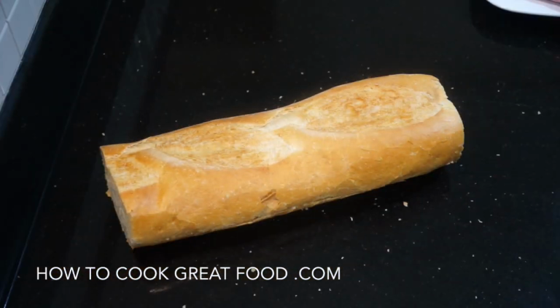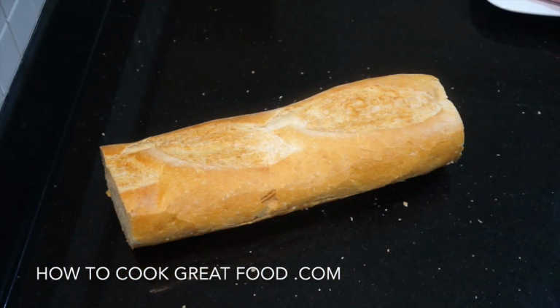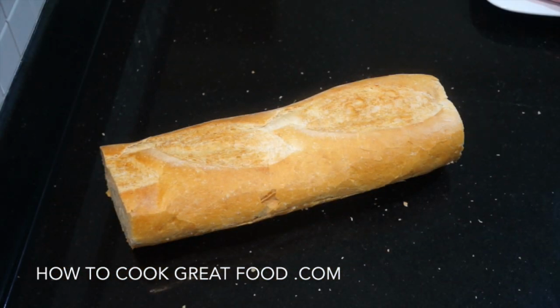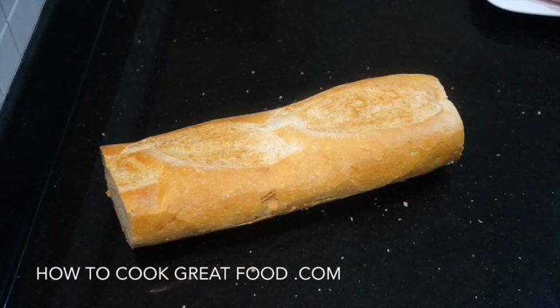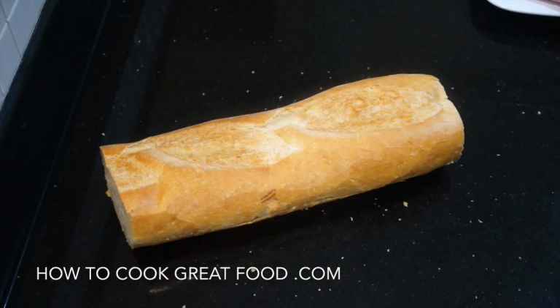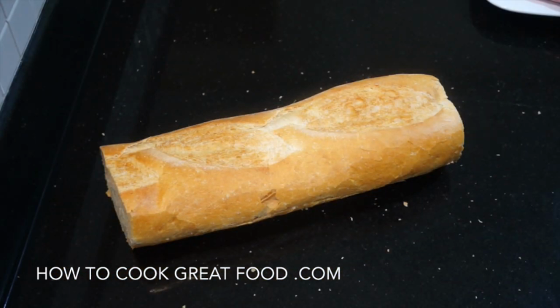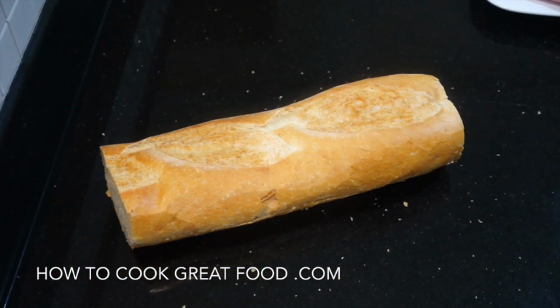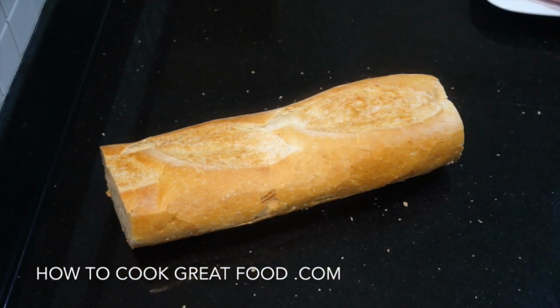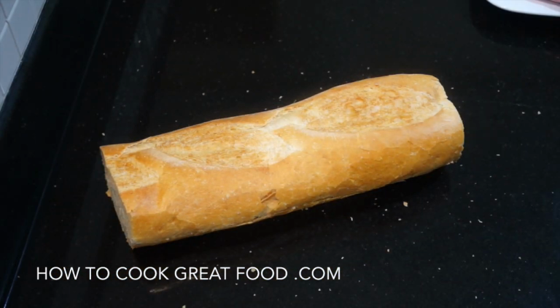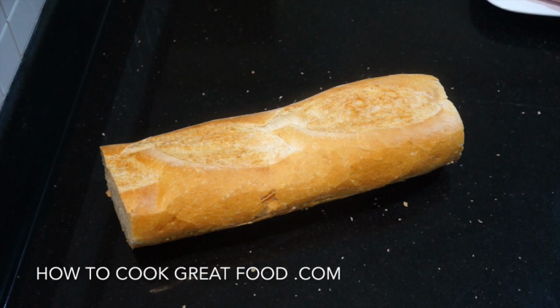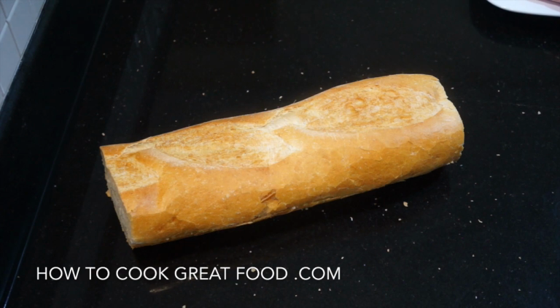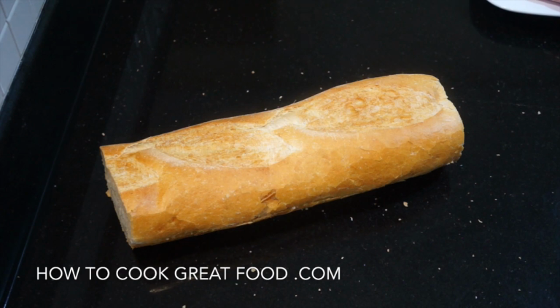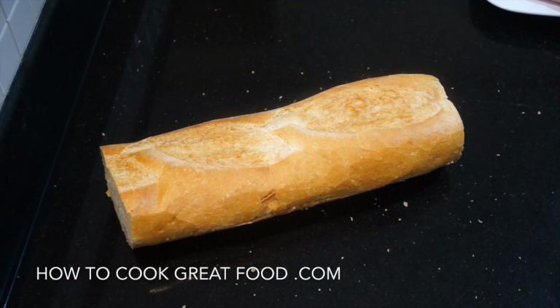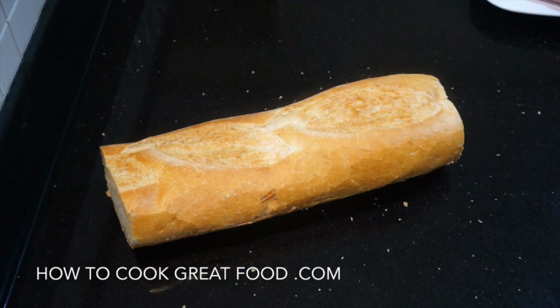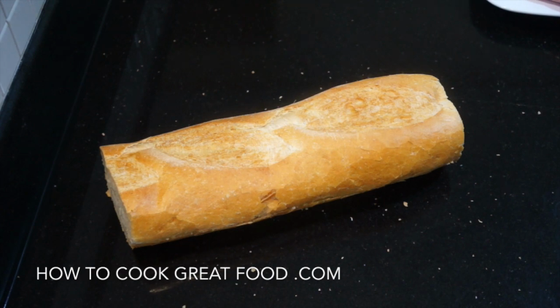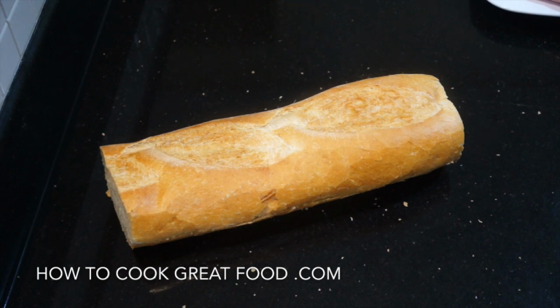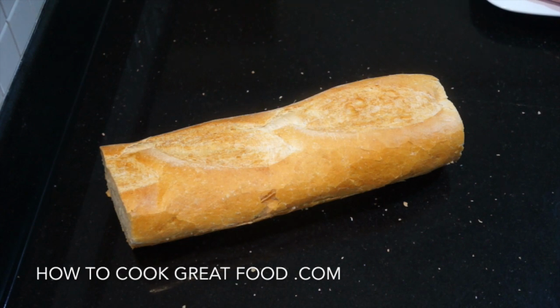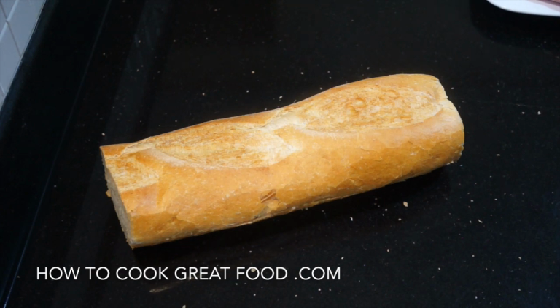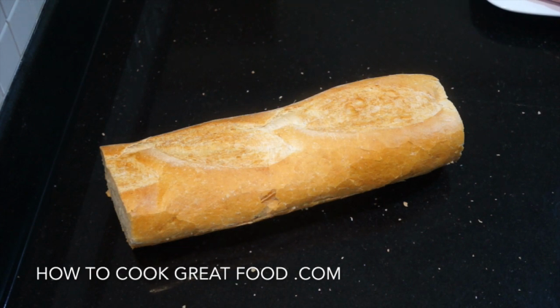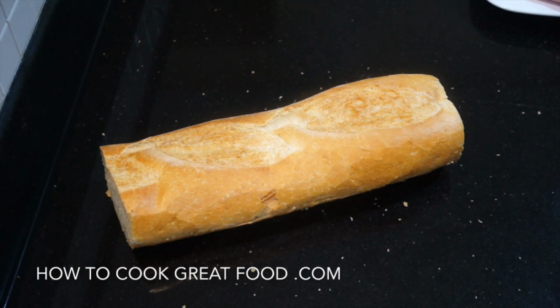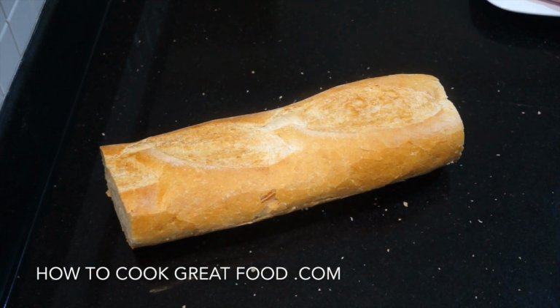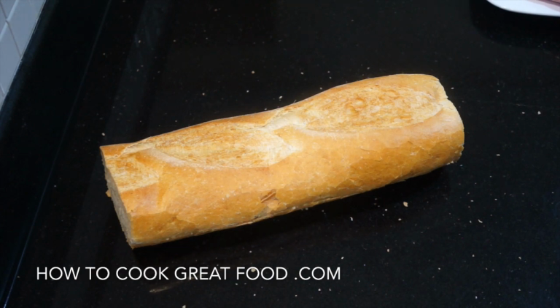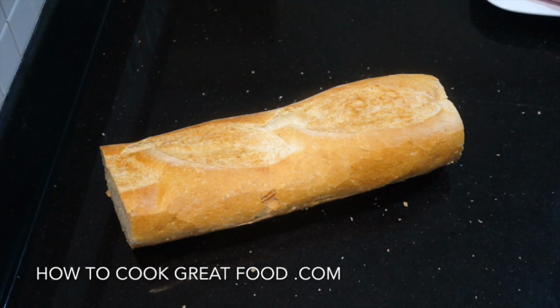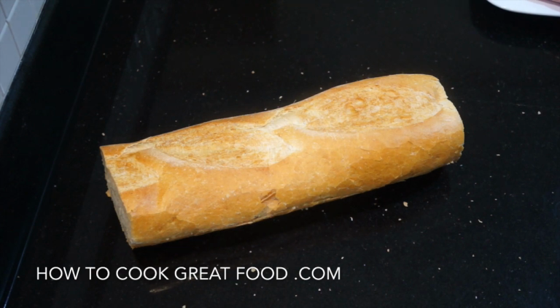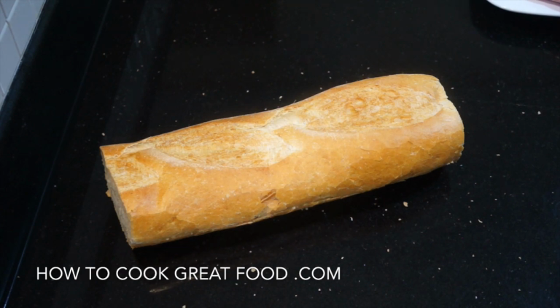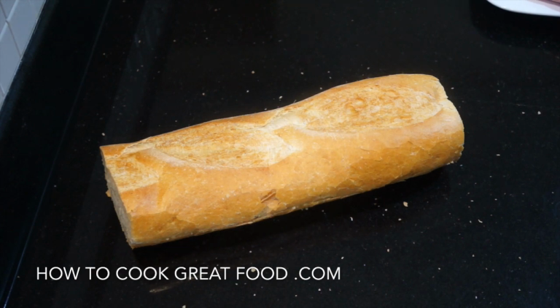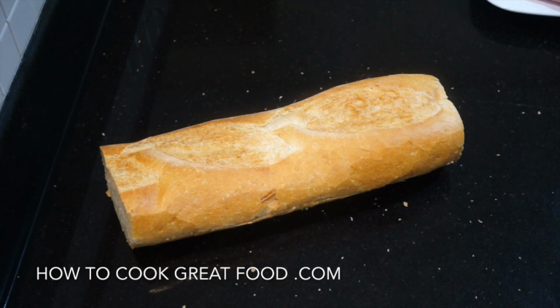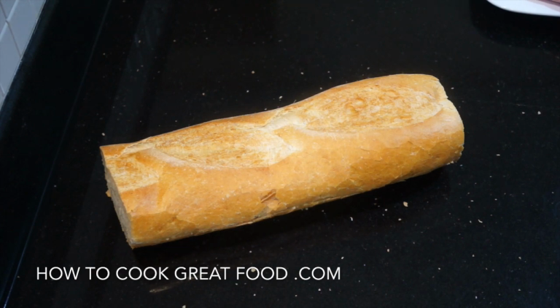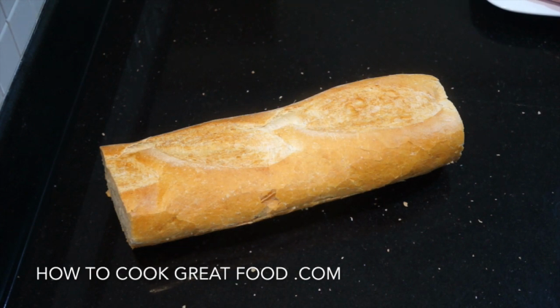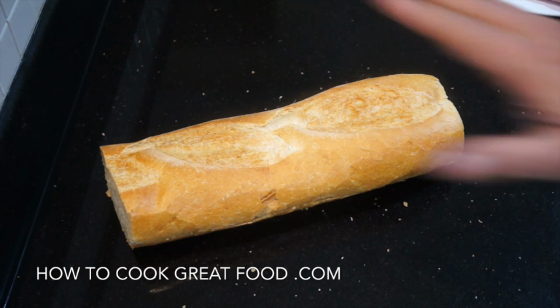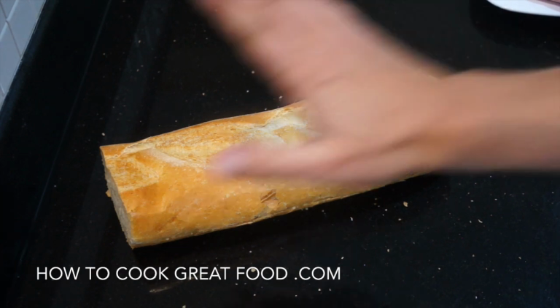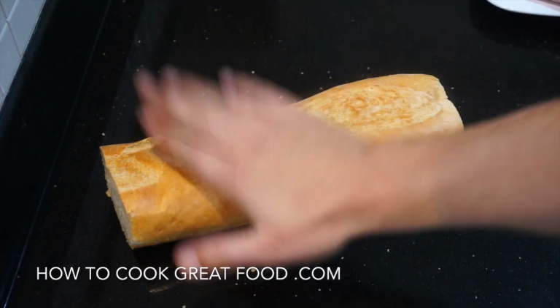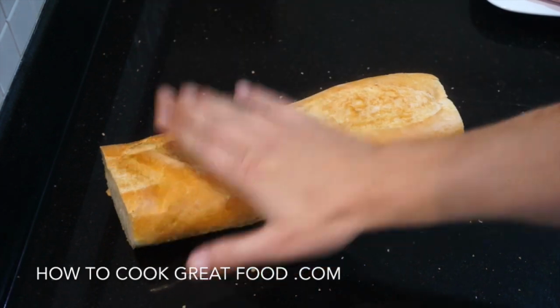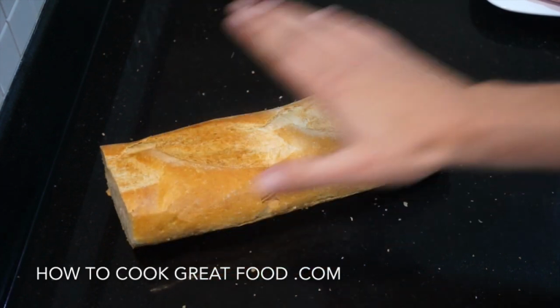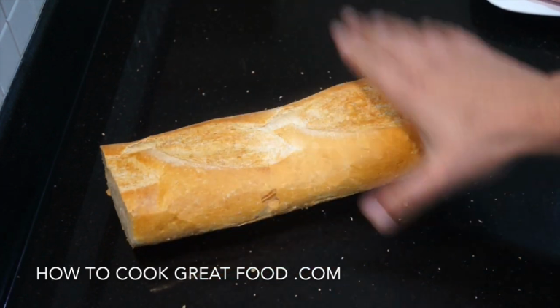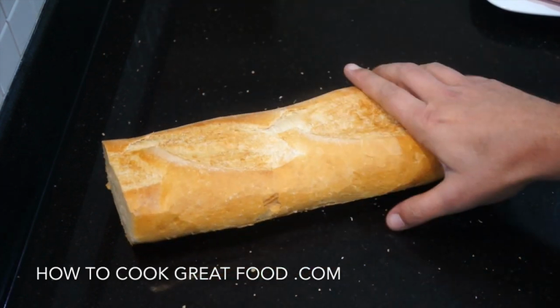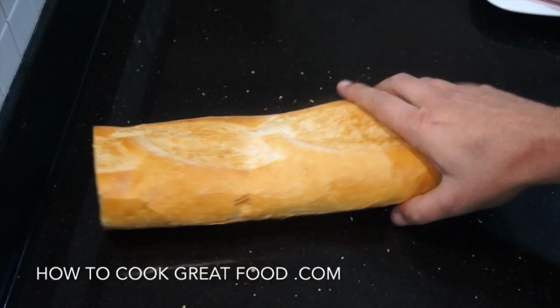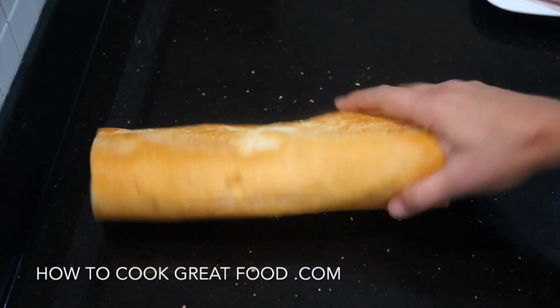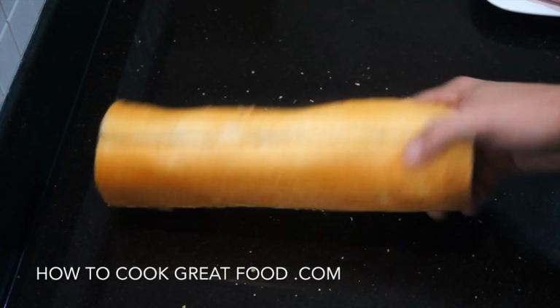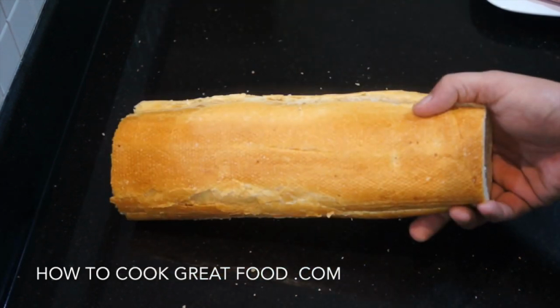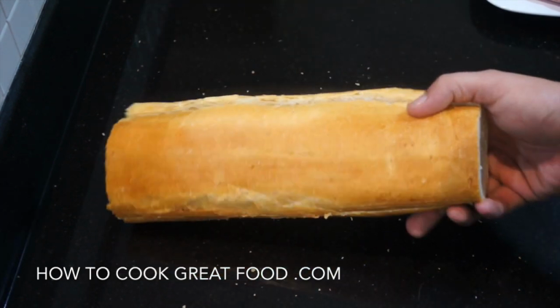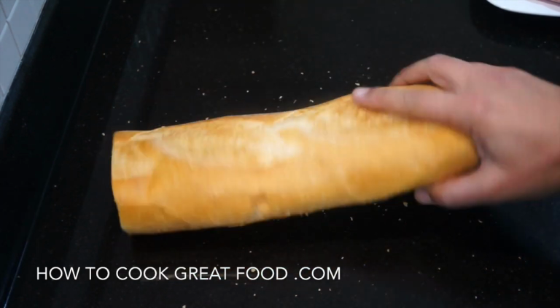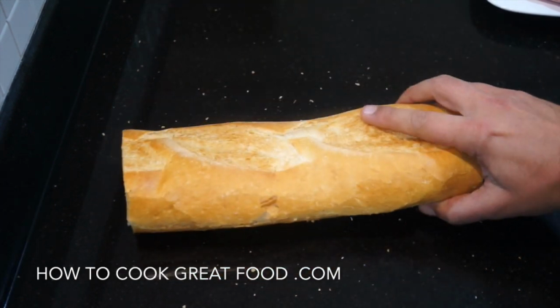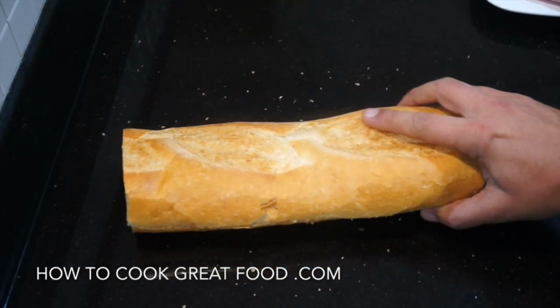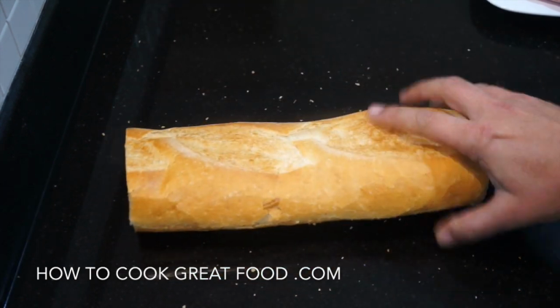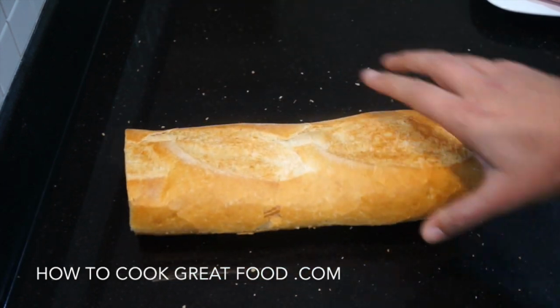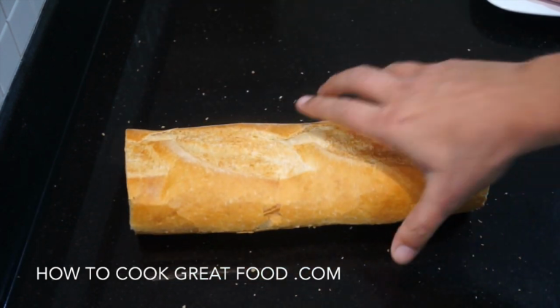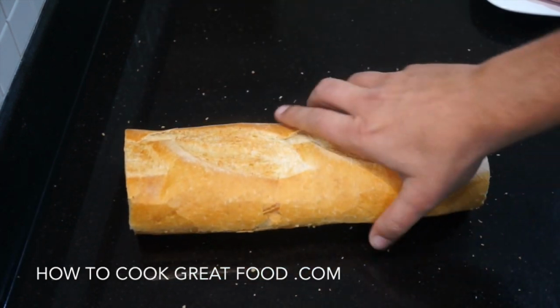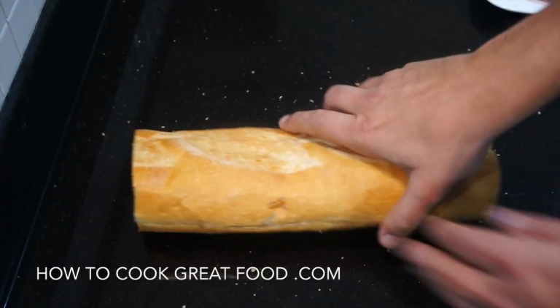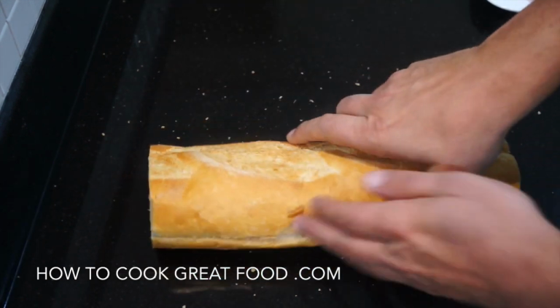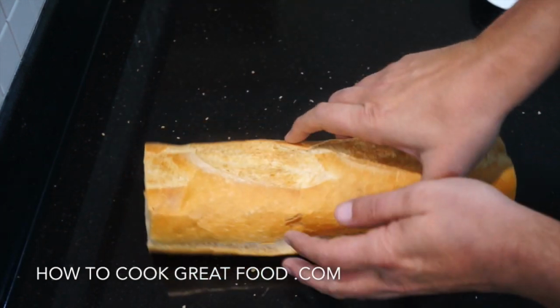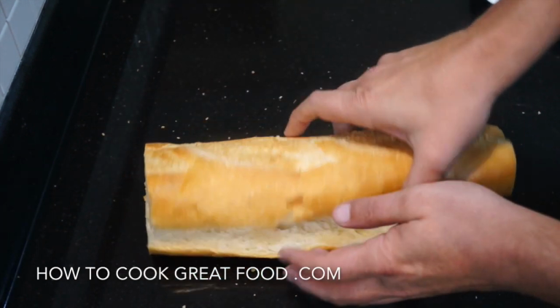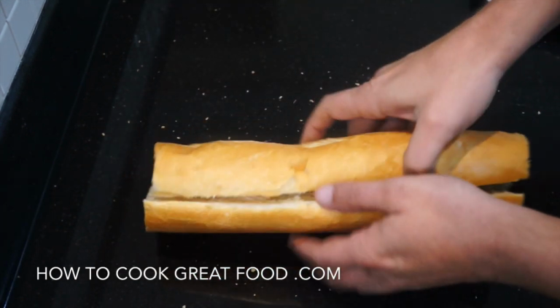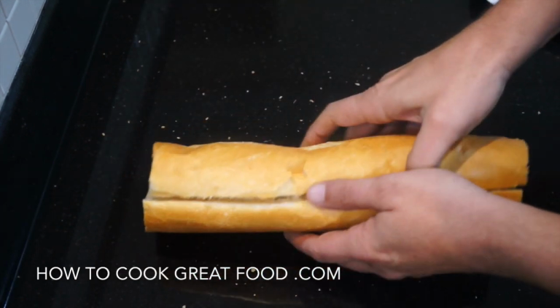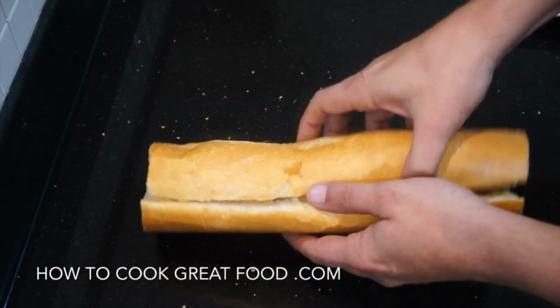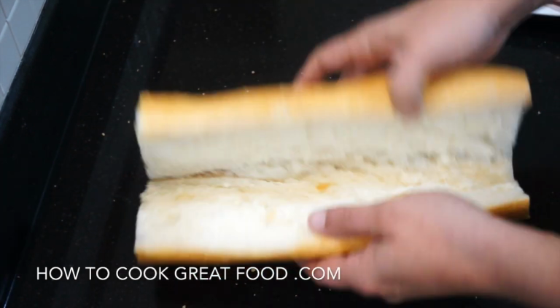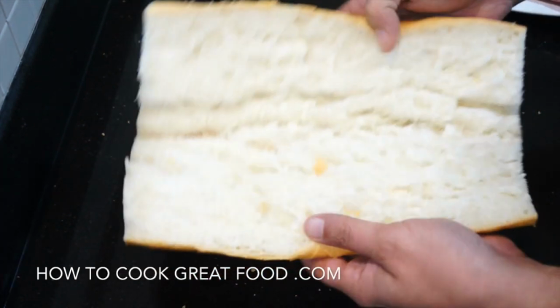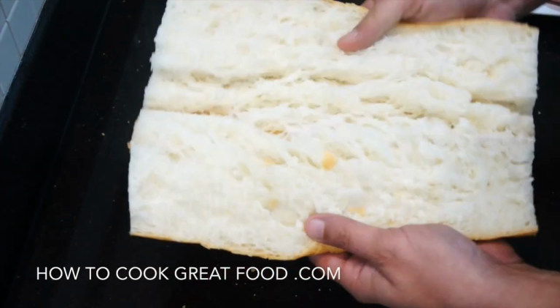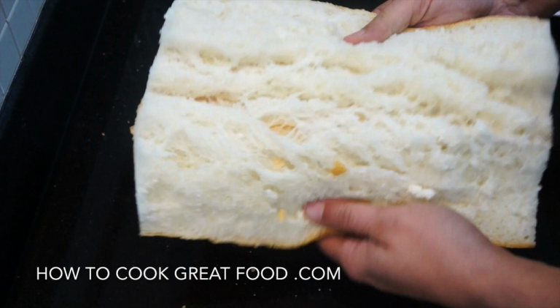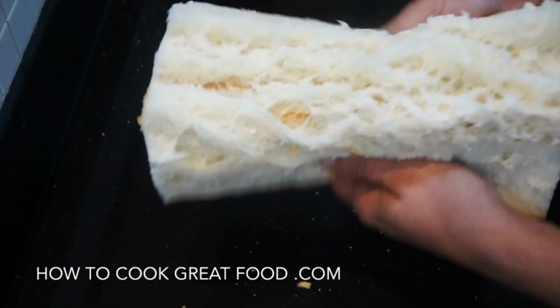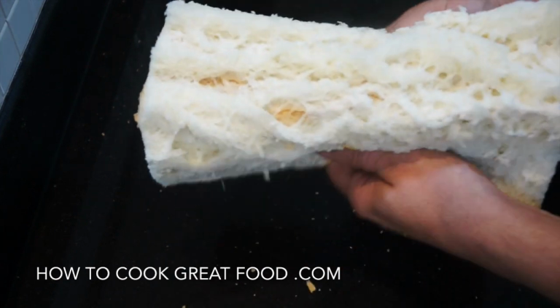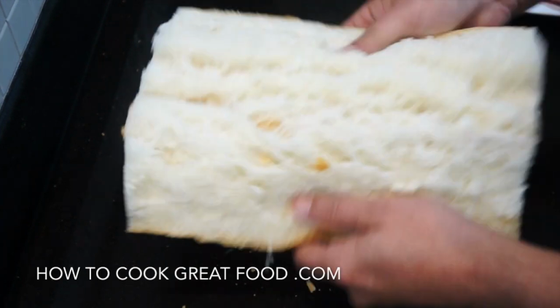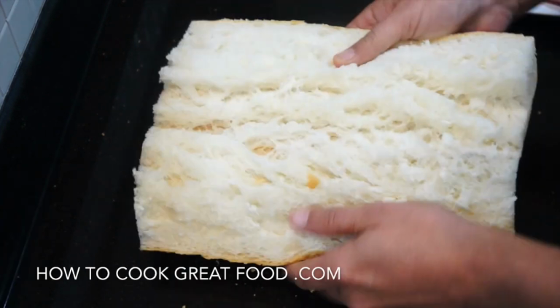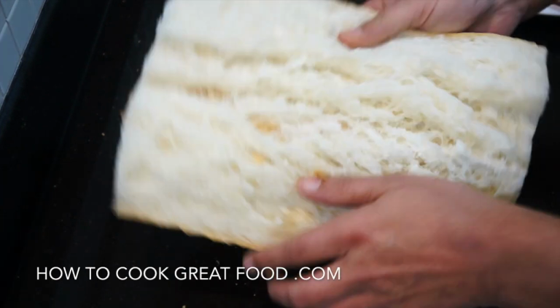Hello there, just going to make a sandwich today. It's a bit peckish in the office. Right, nice fresh baguette — cut that down the middle.